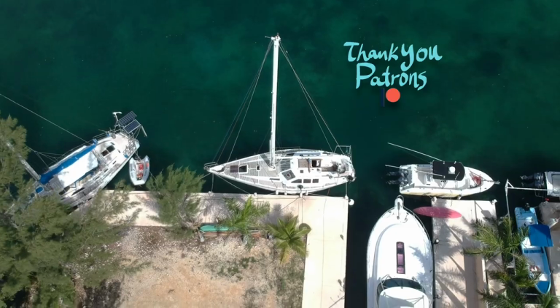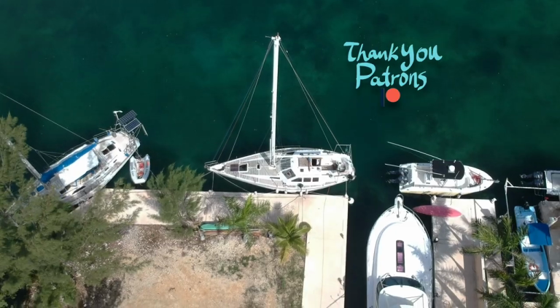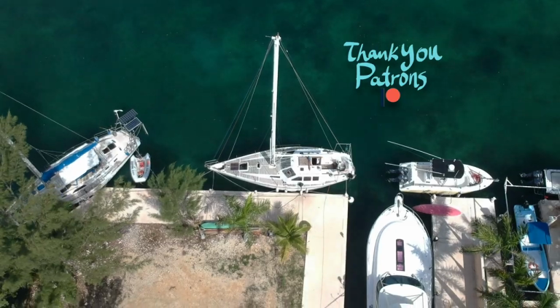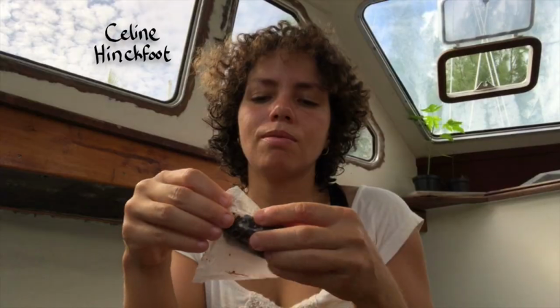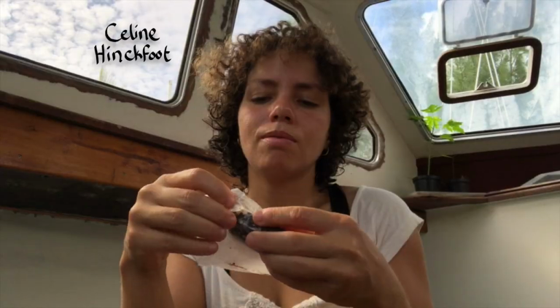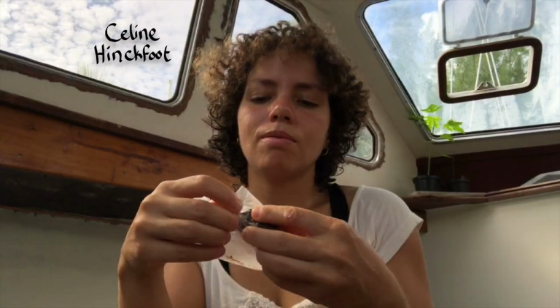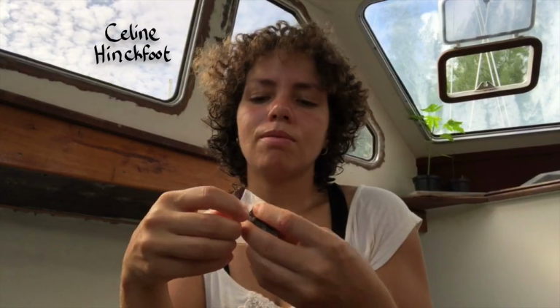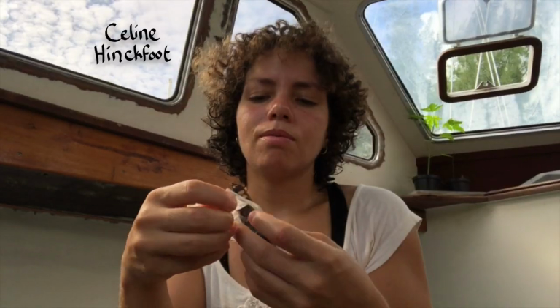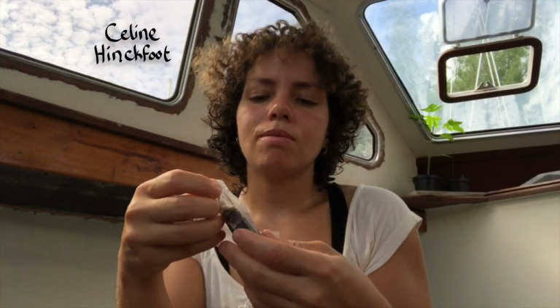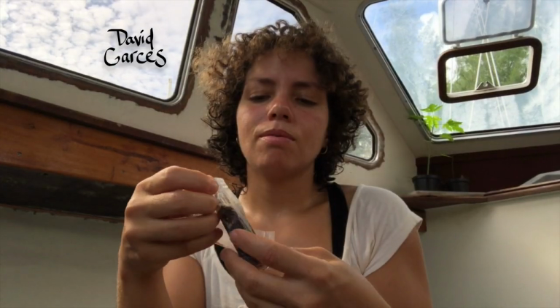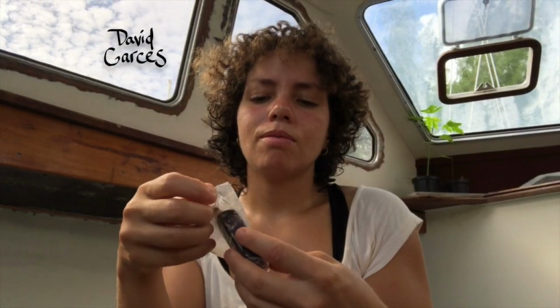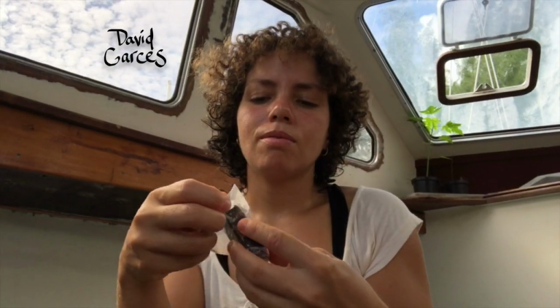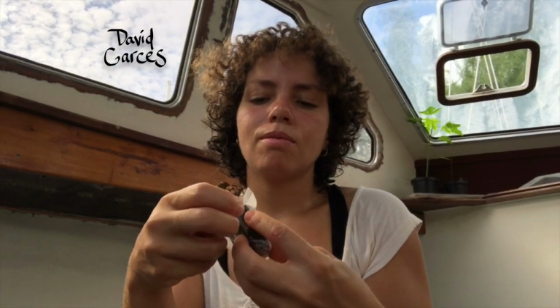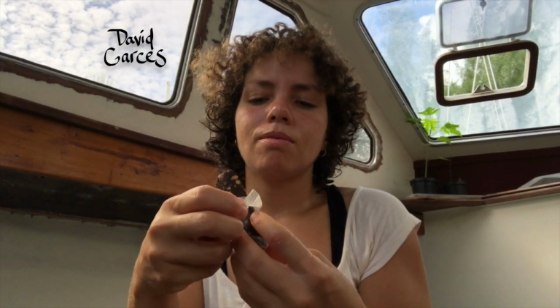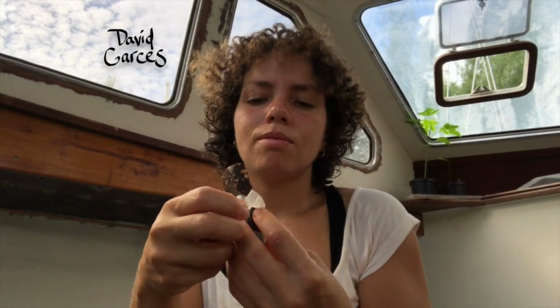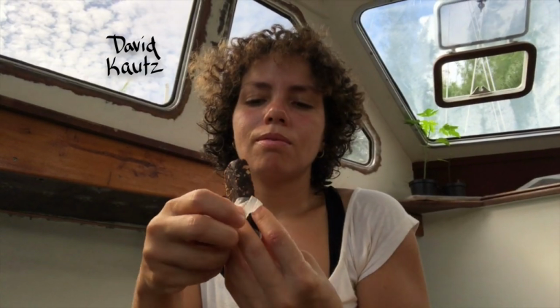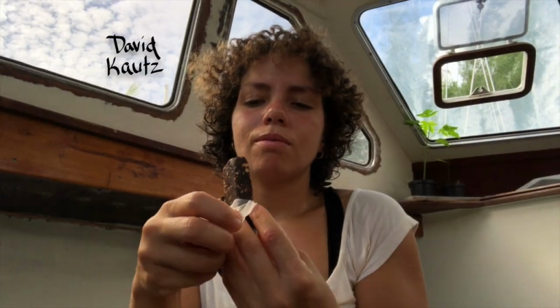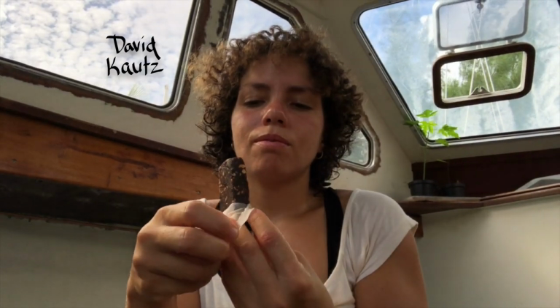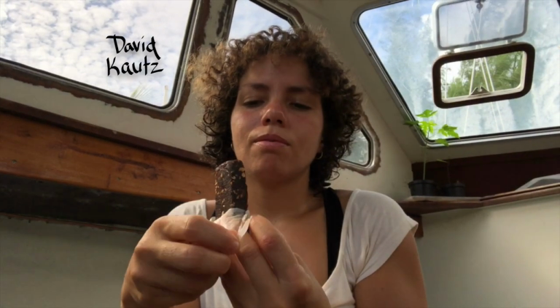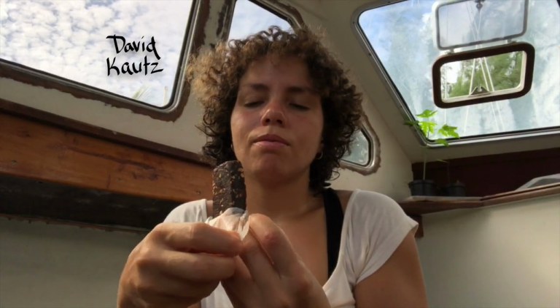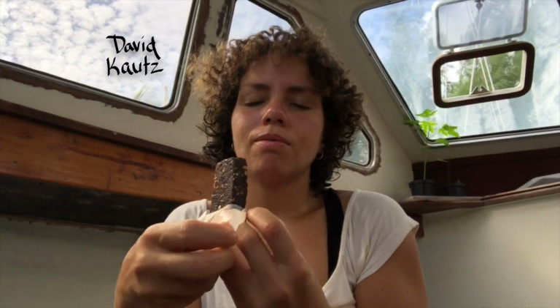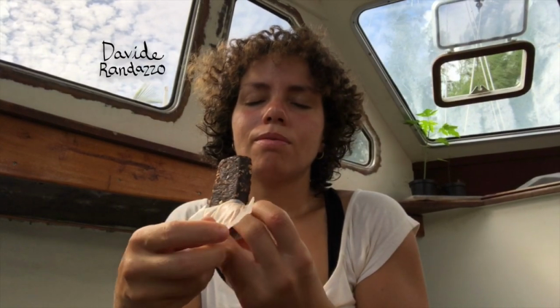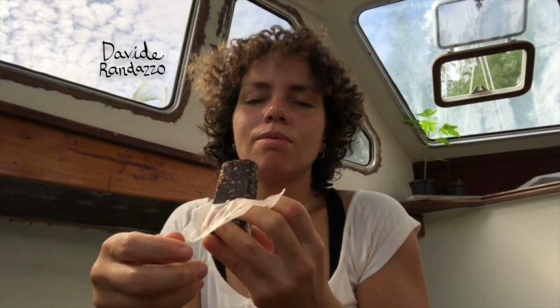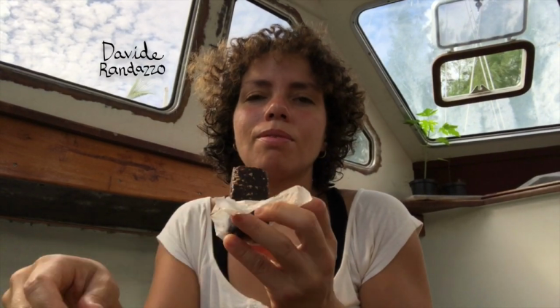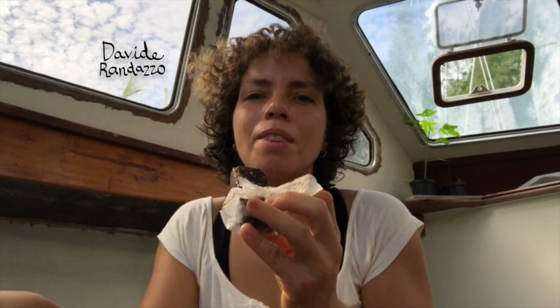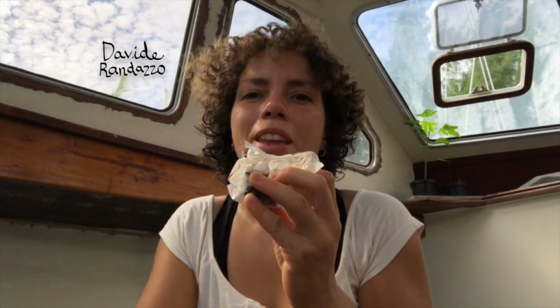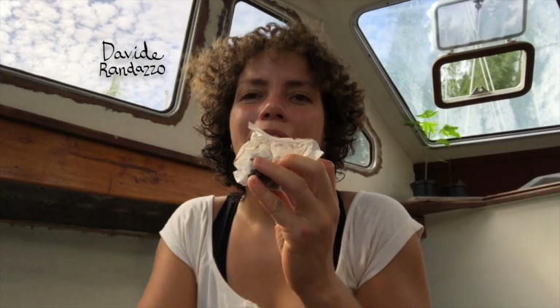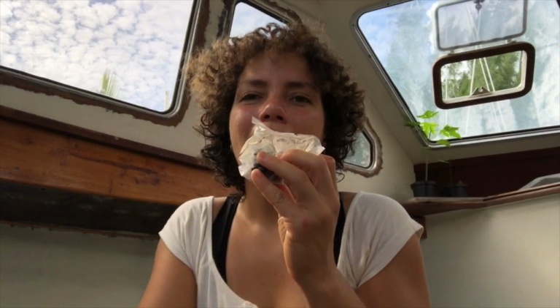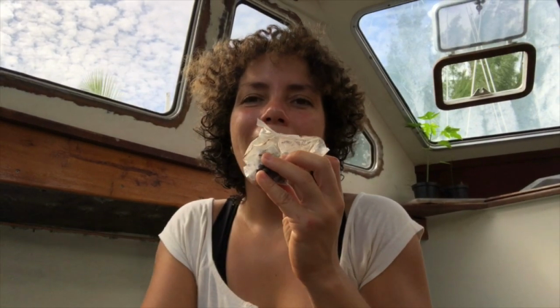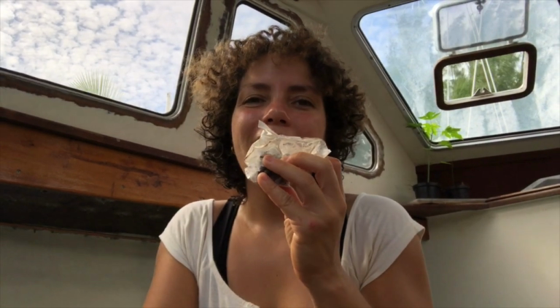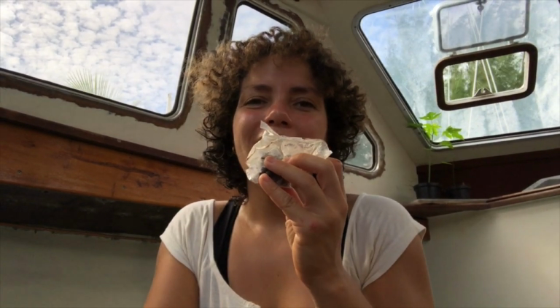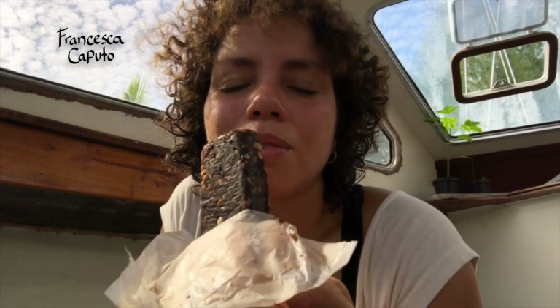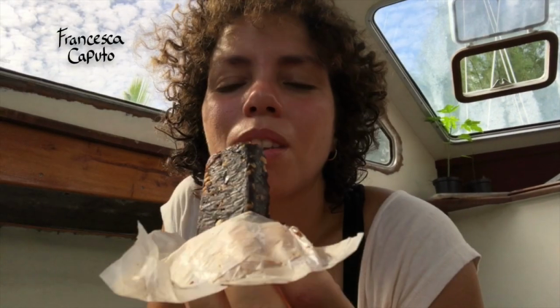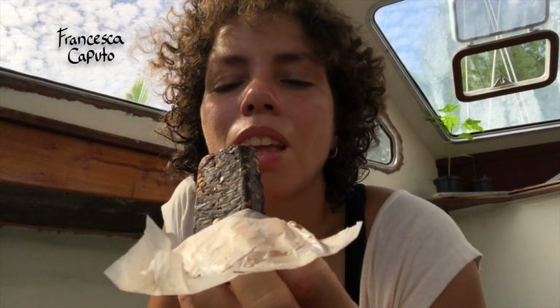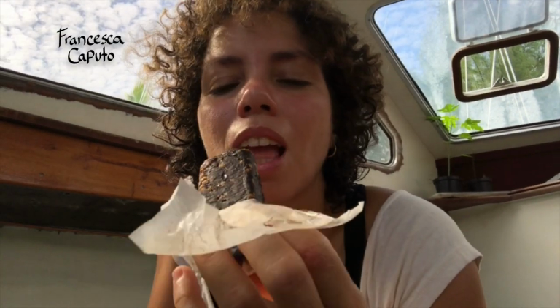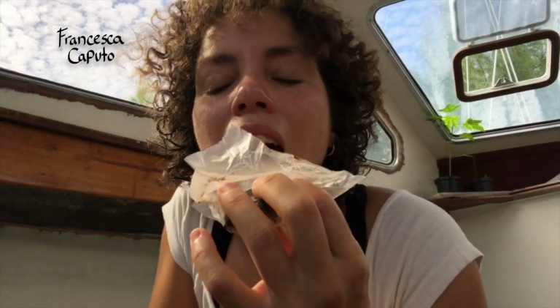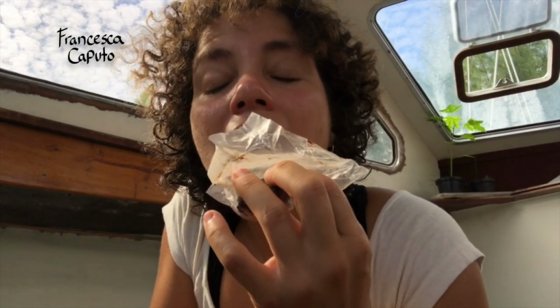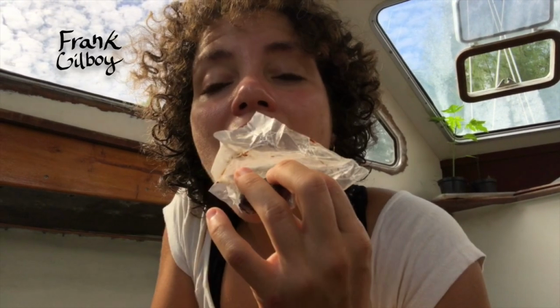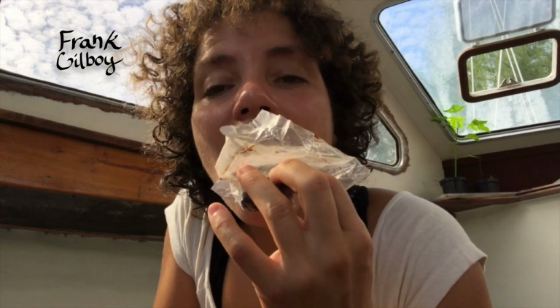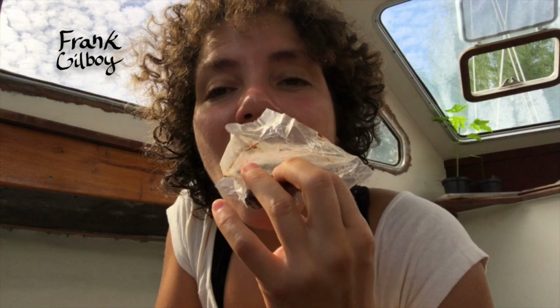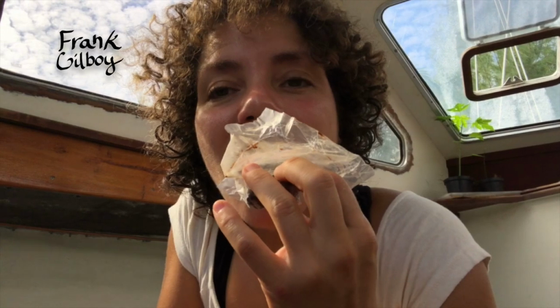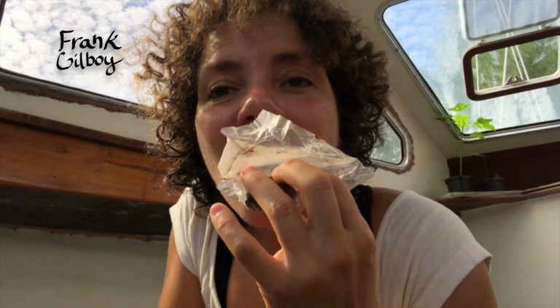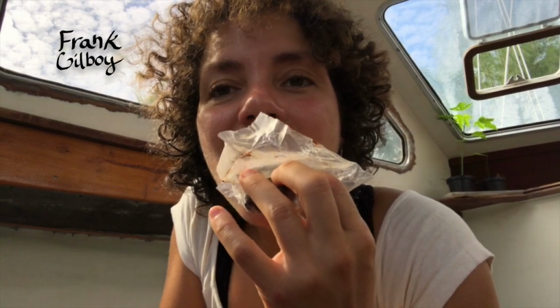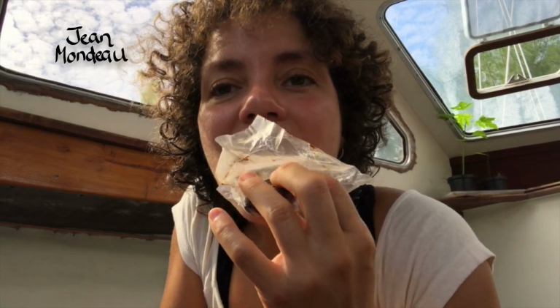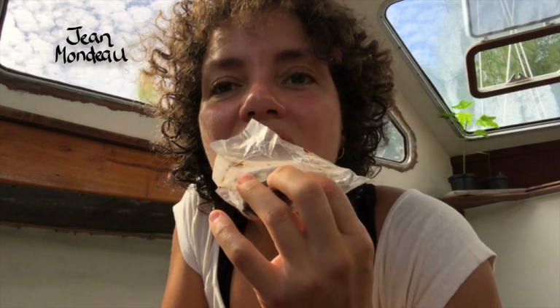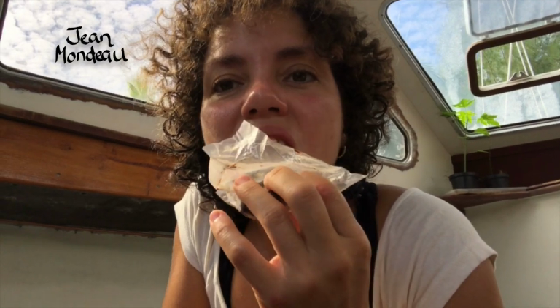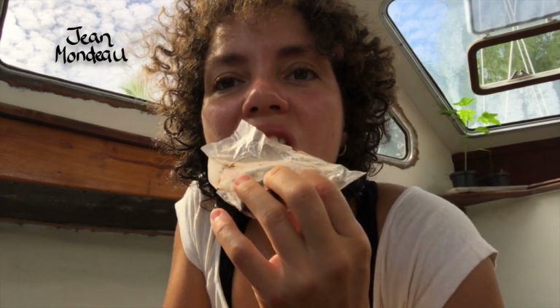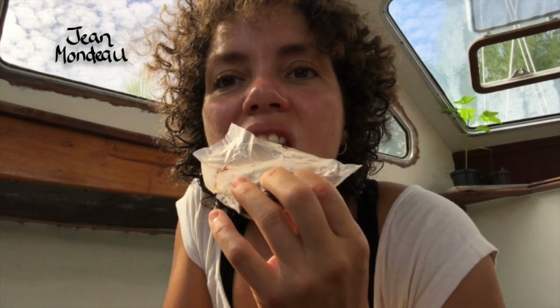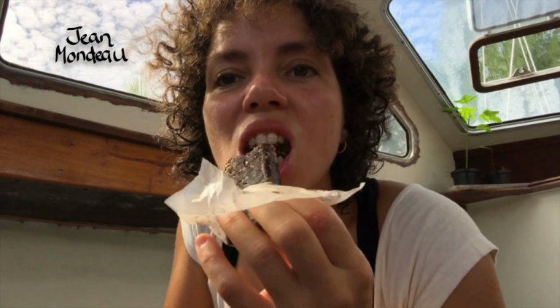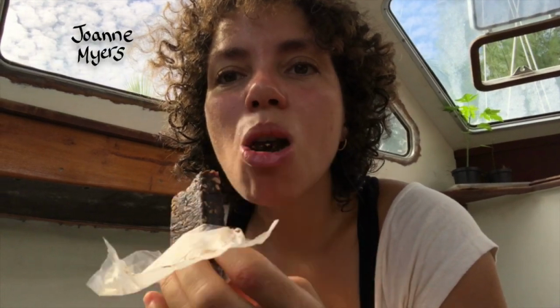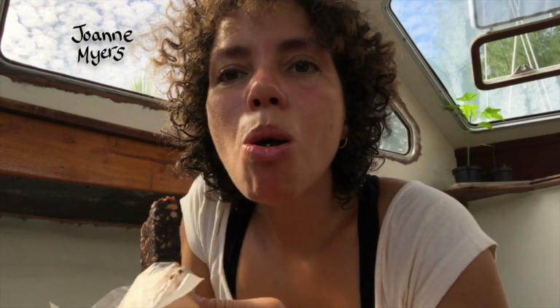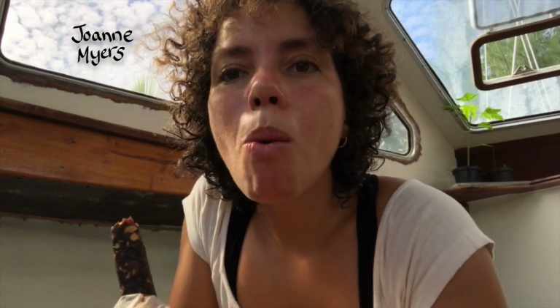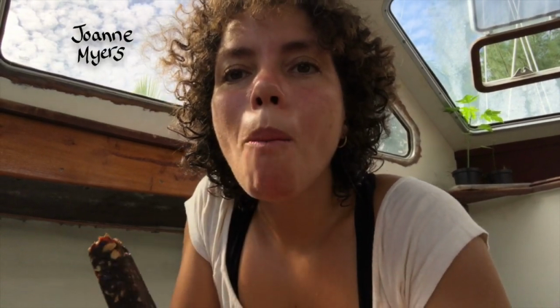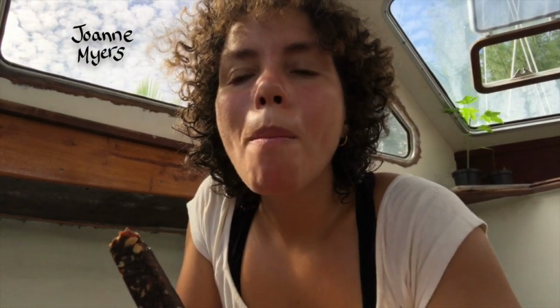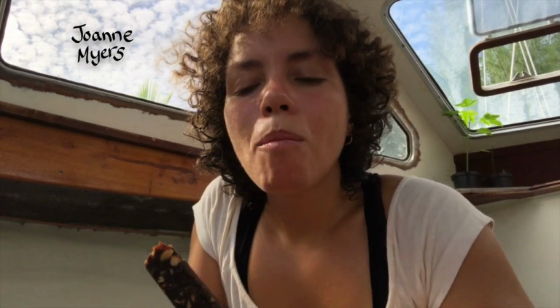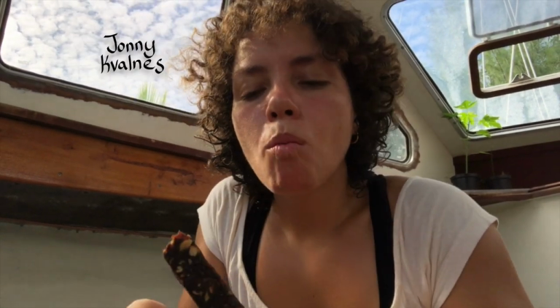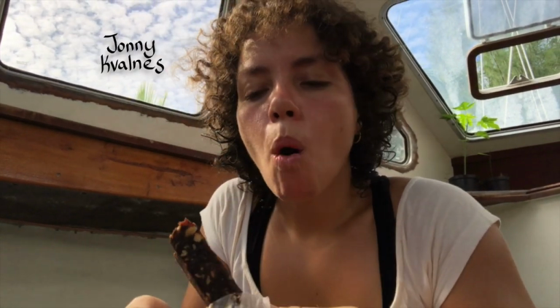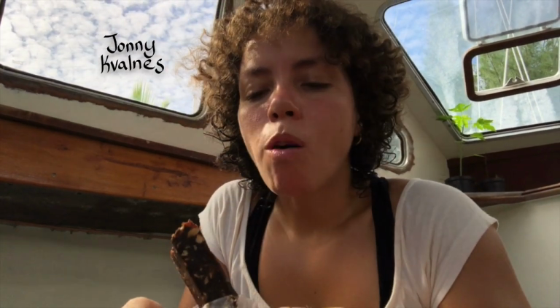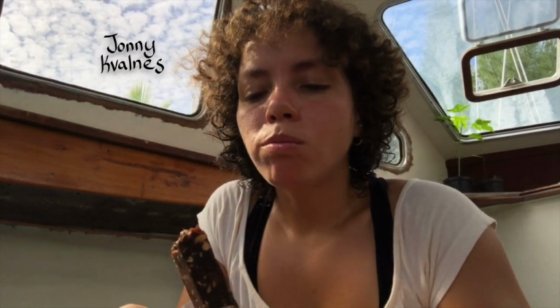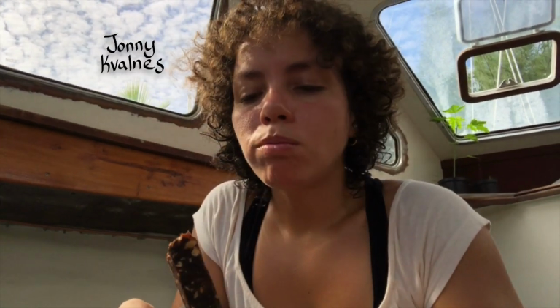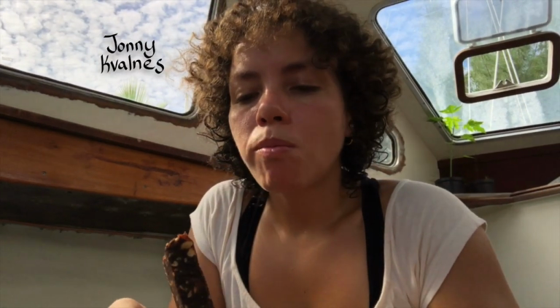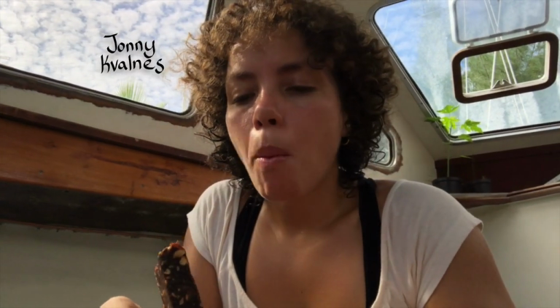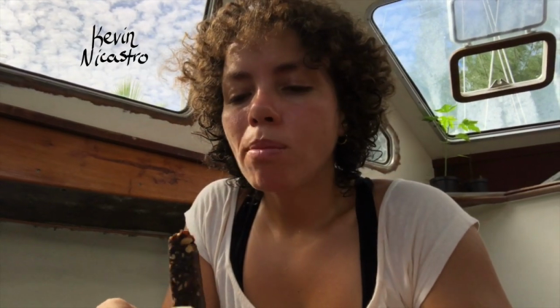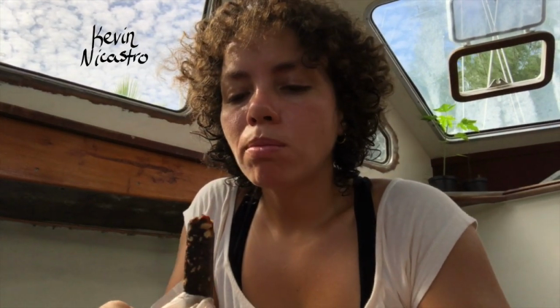When I get back to the boat, it's time for a good snack. And conveniently, I have my date bars to chomp into.